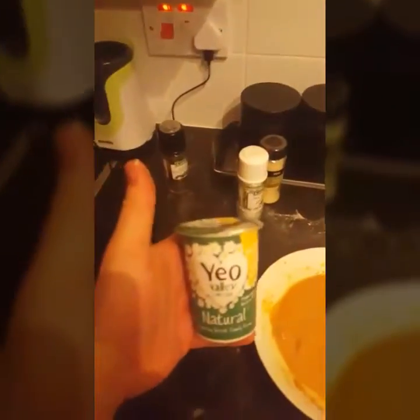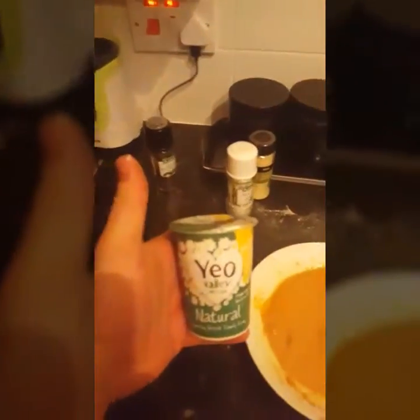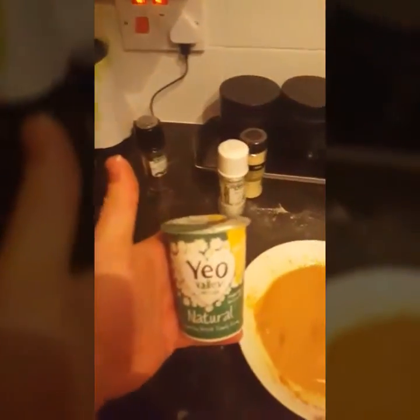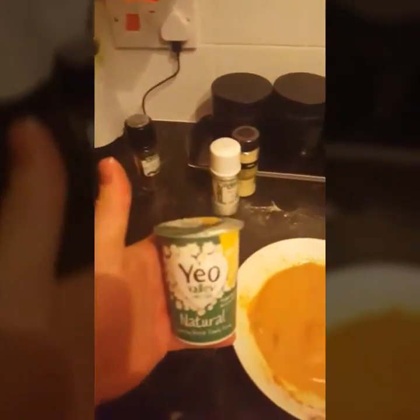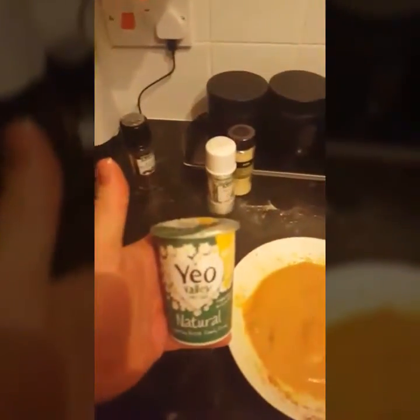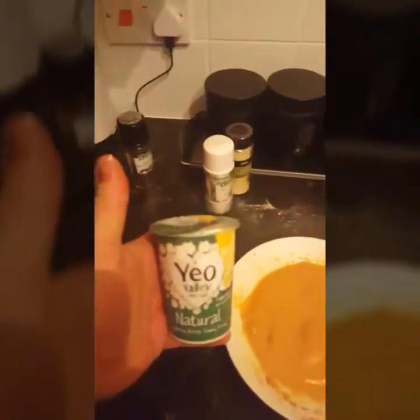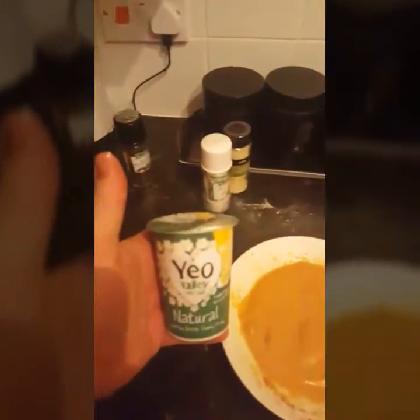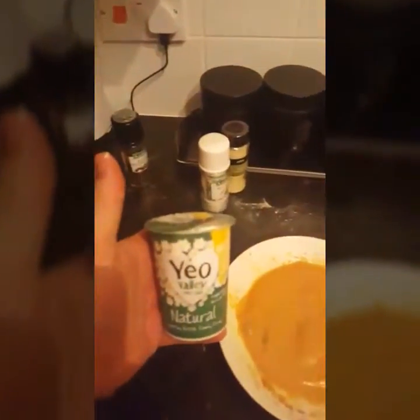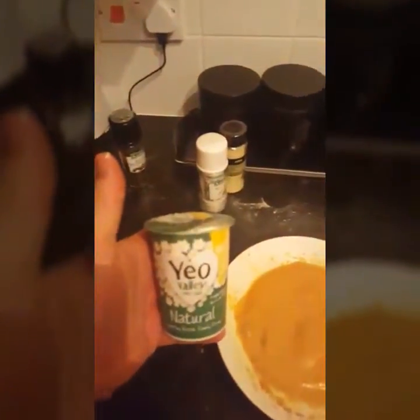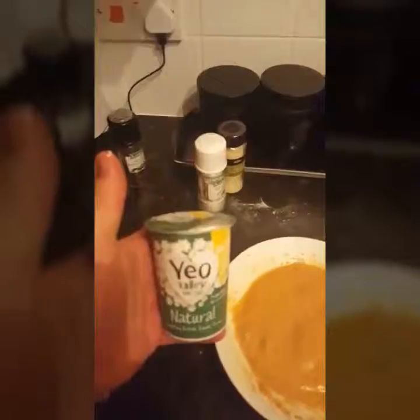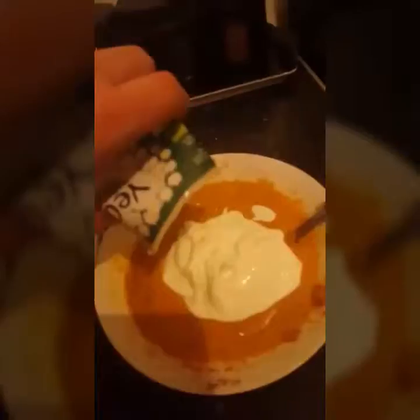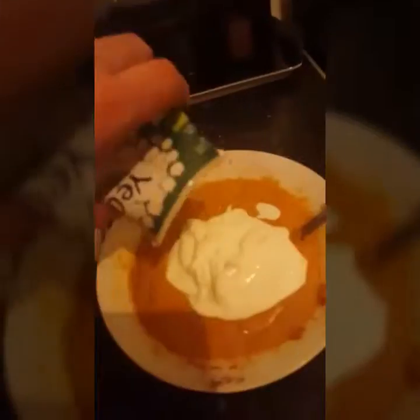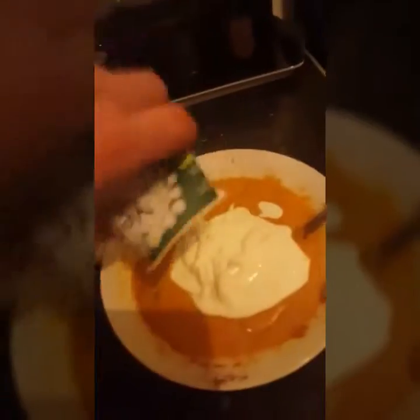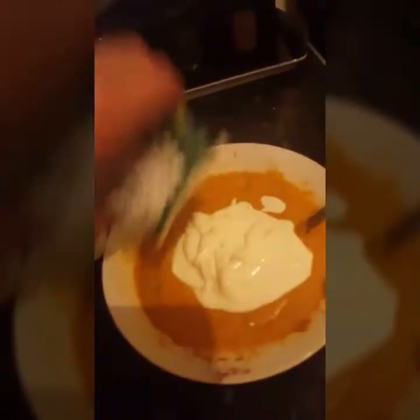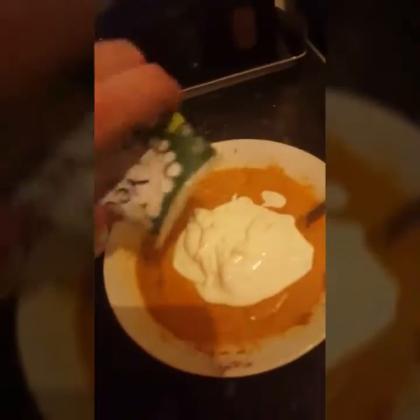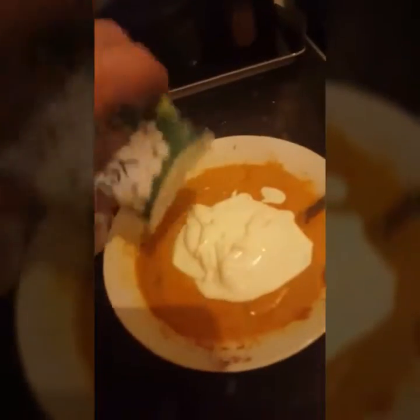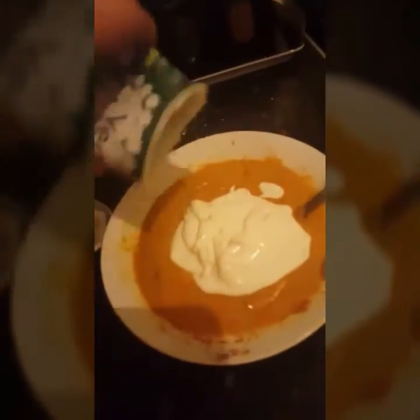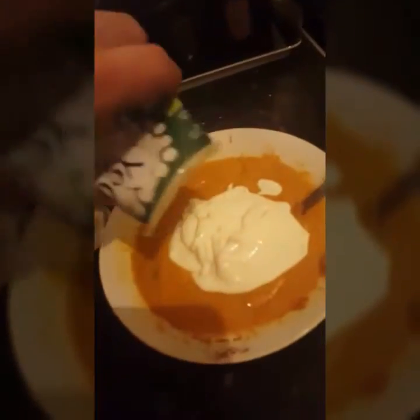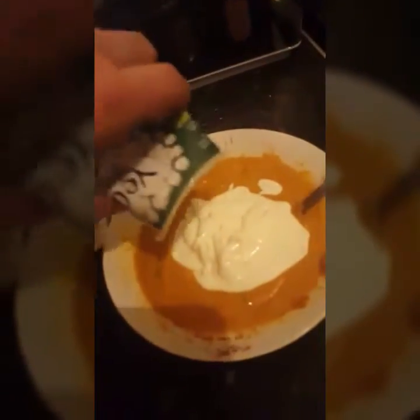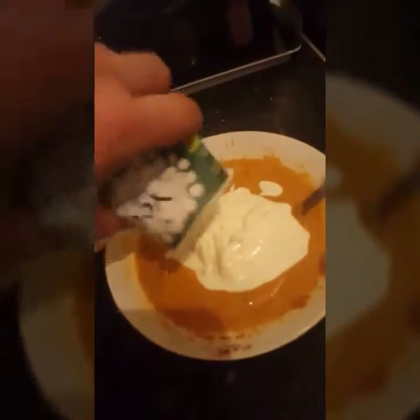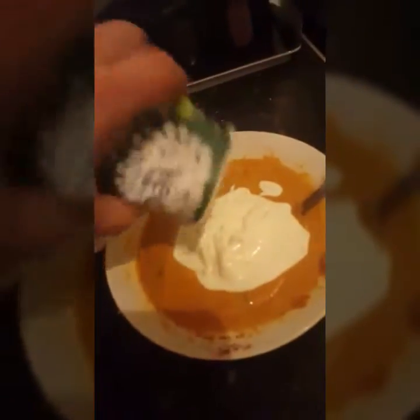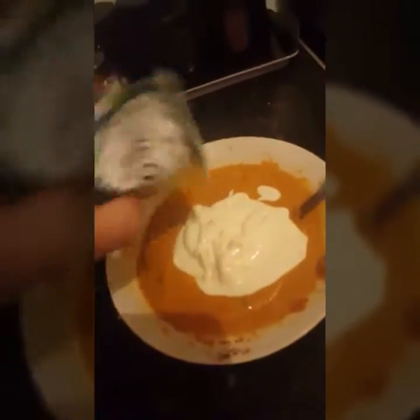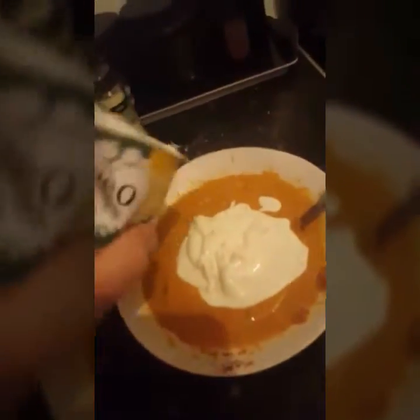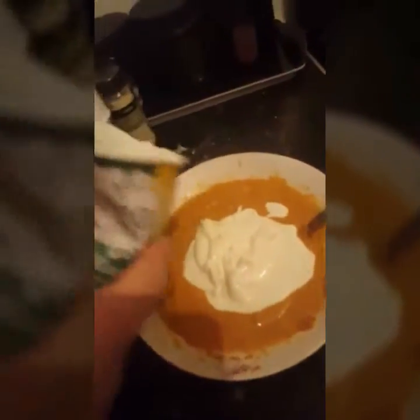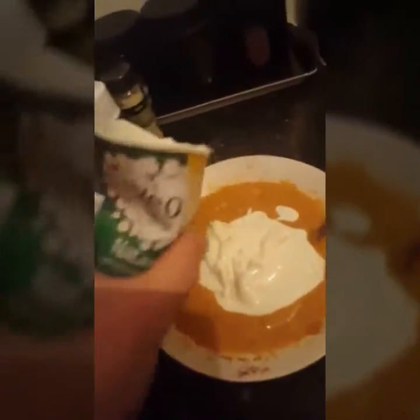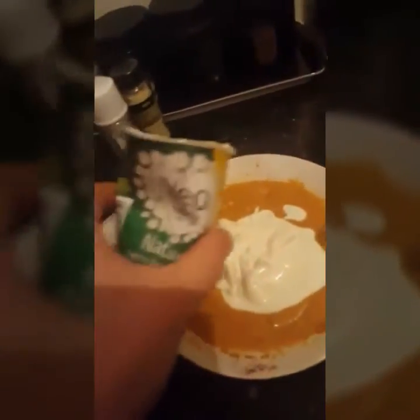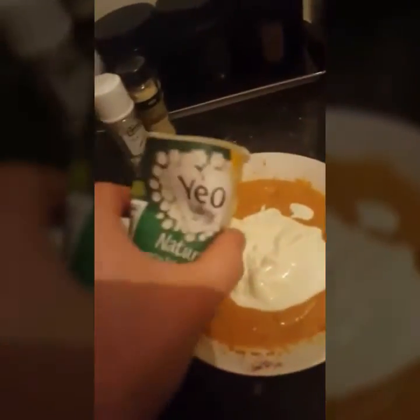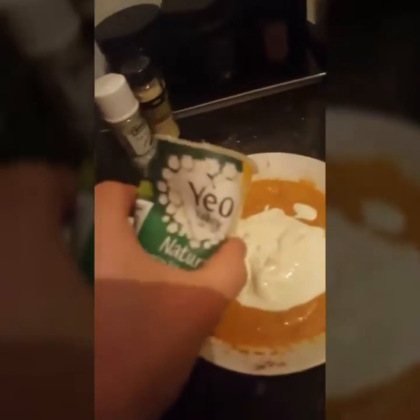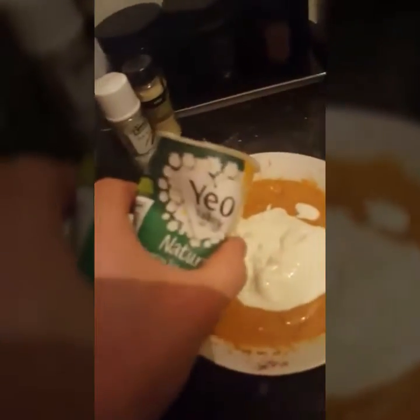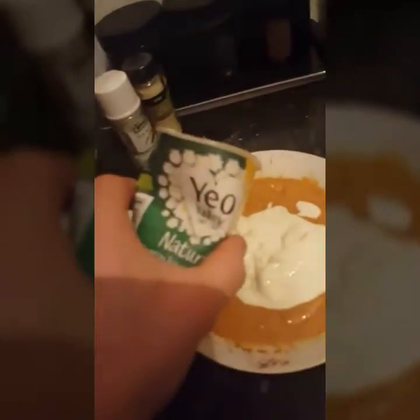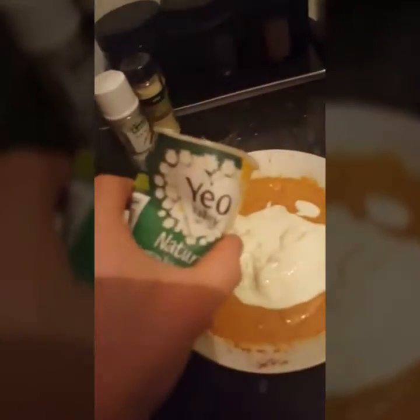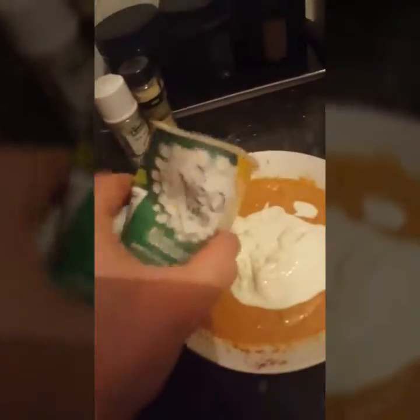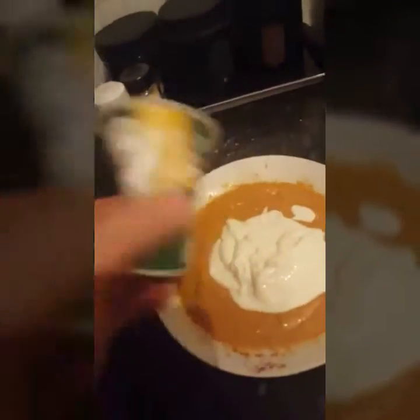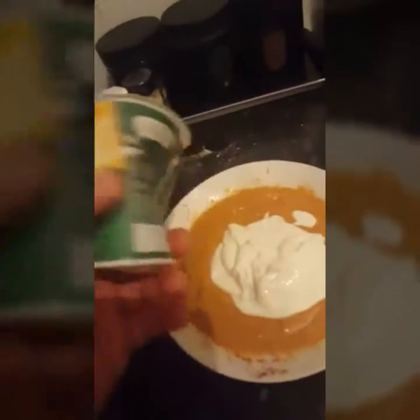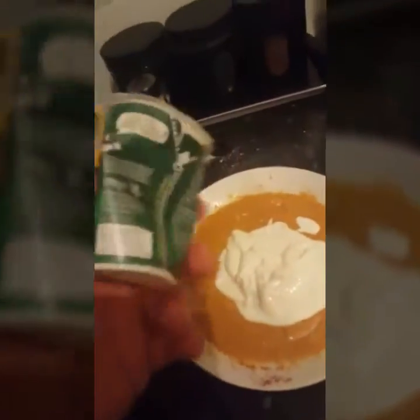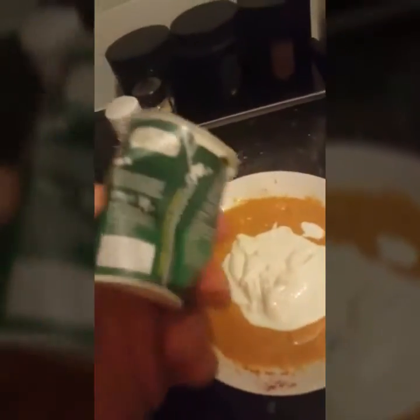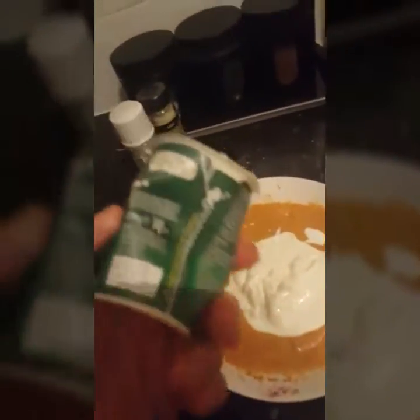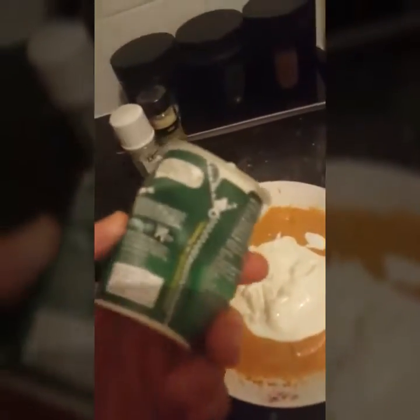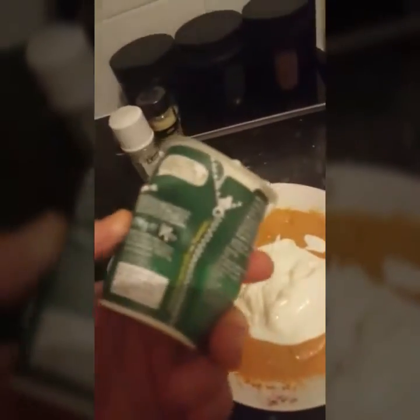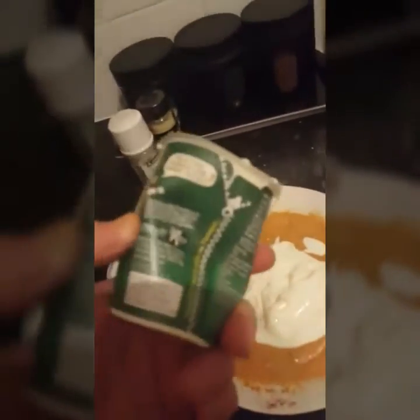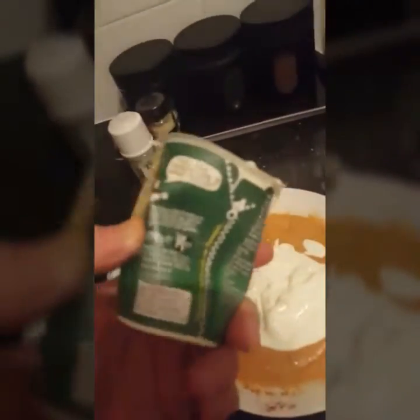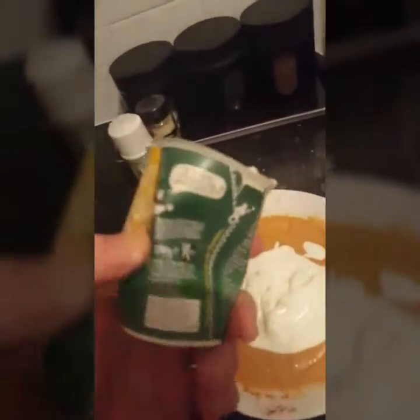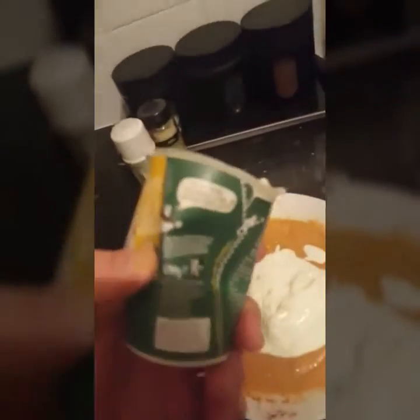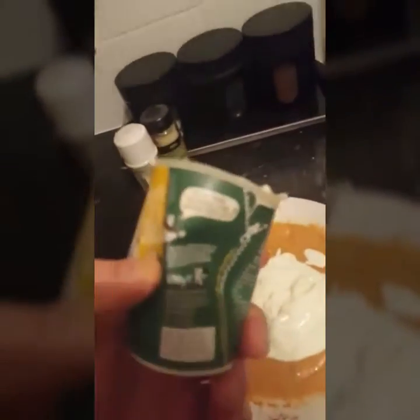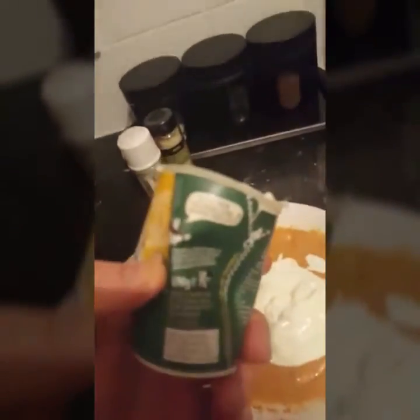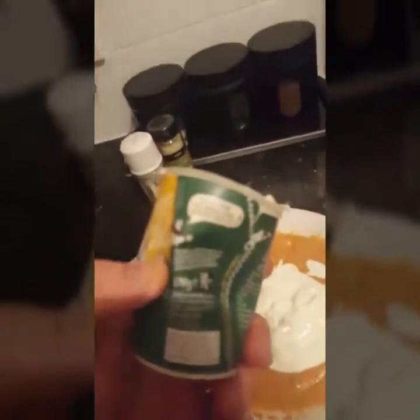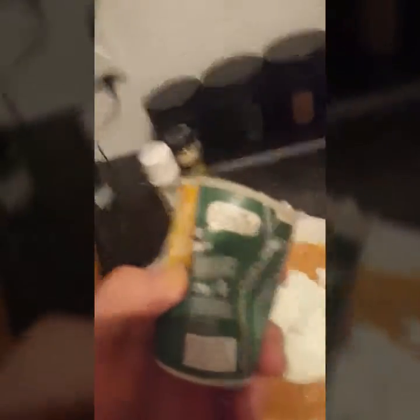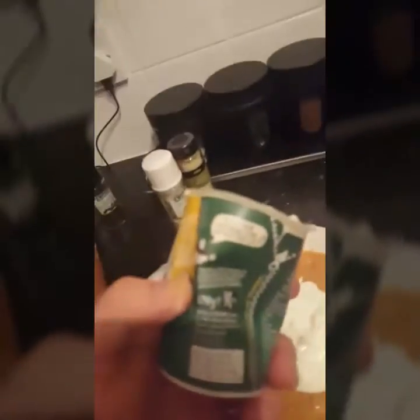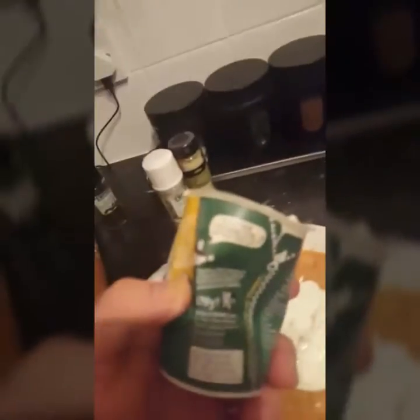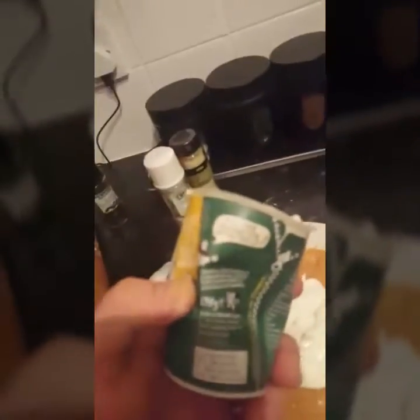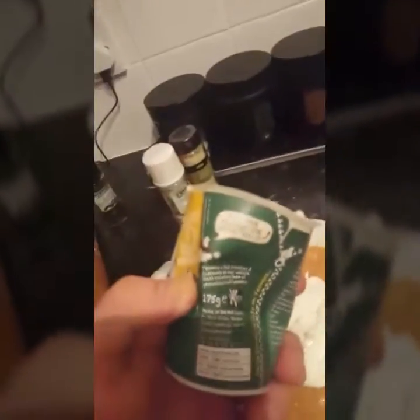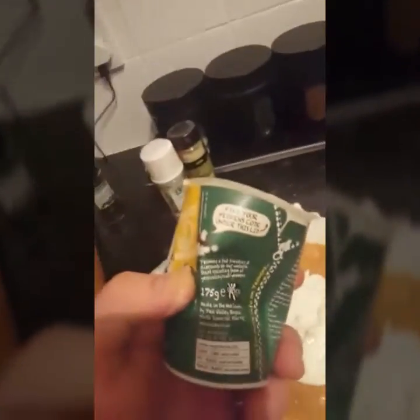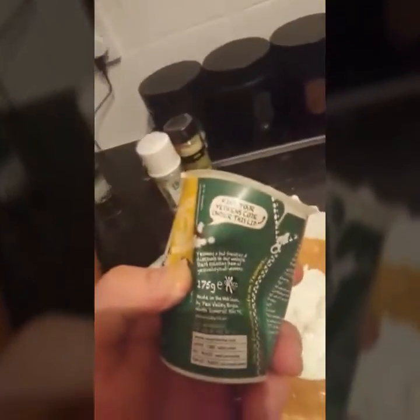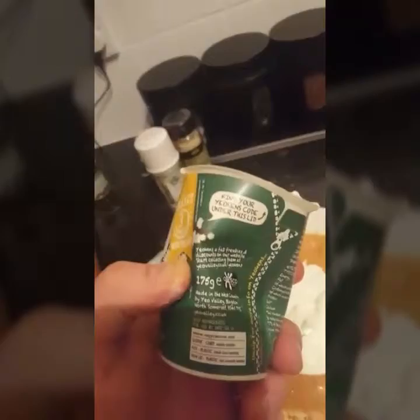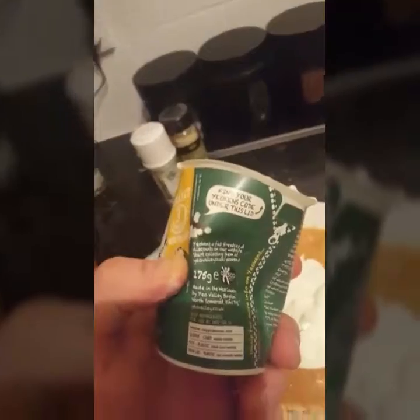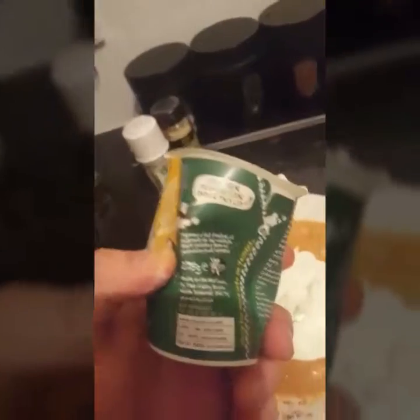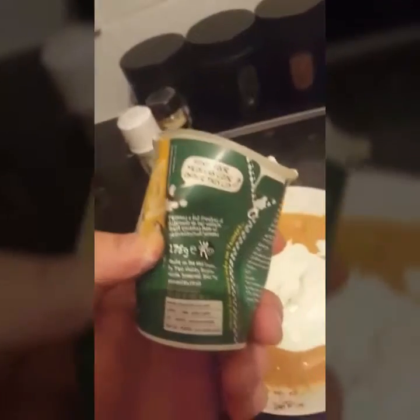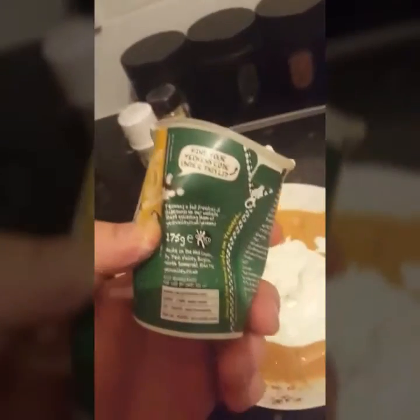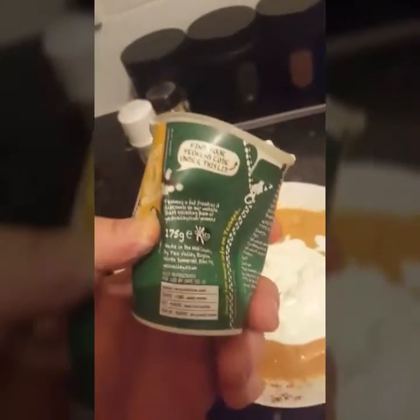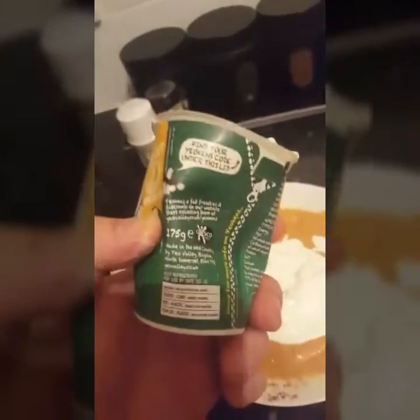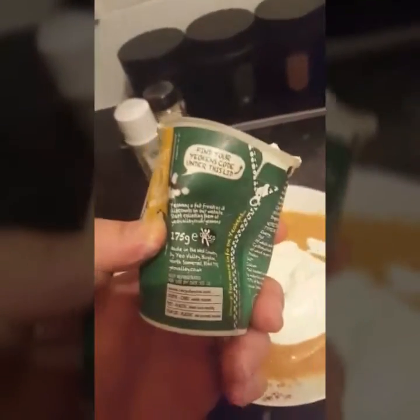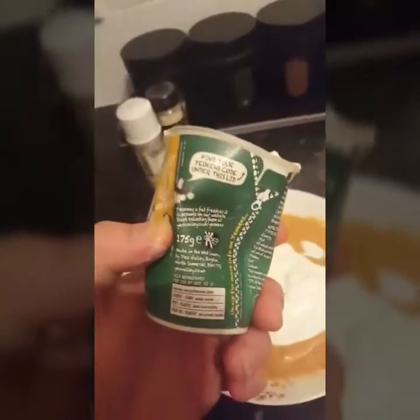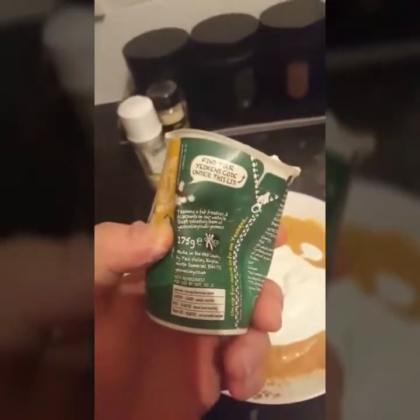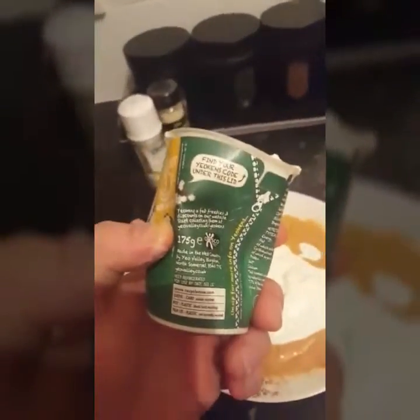Yoghurt — all of it in, but only a small tip. What's that? 175 grams.